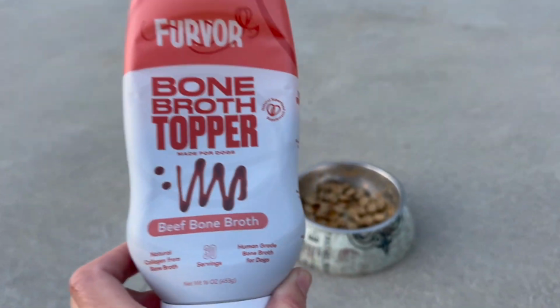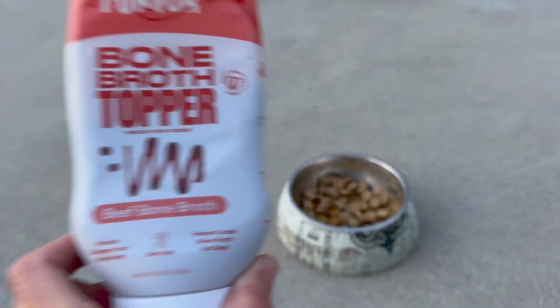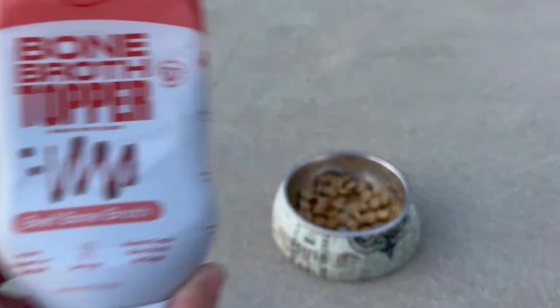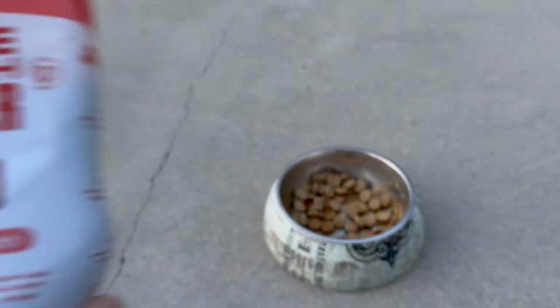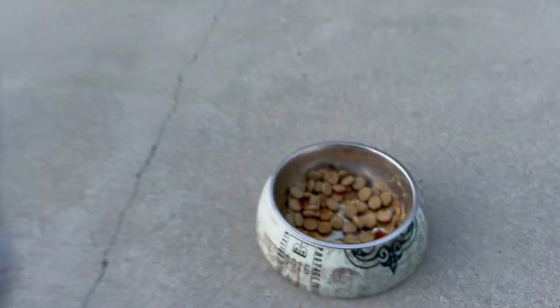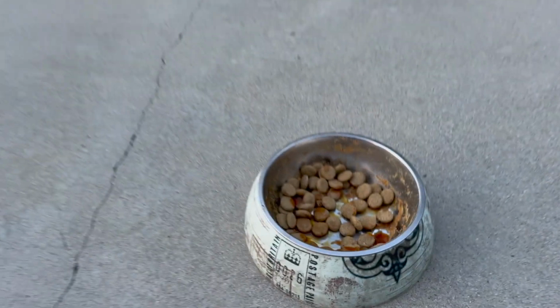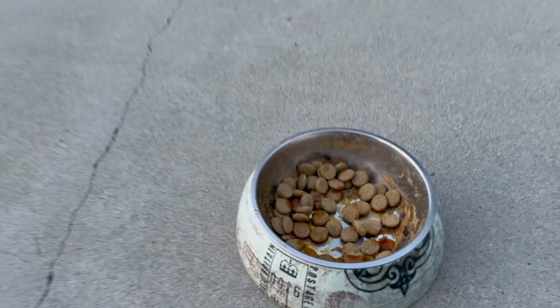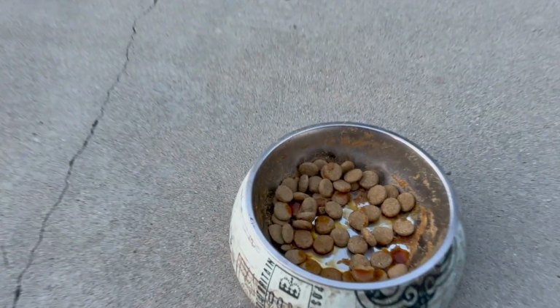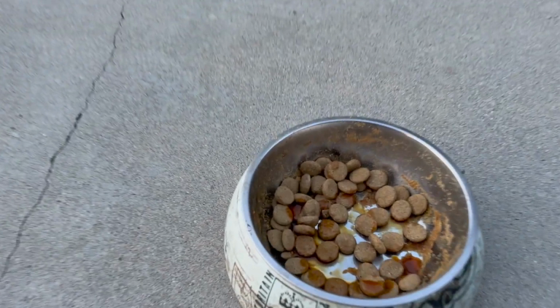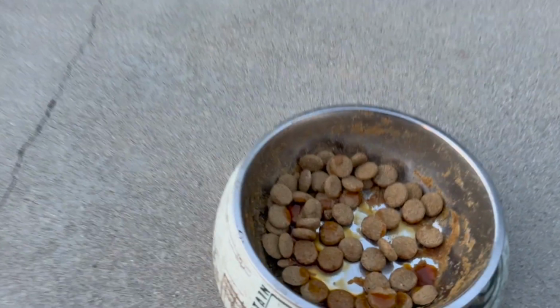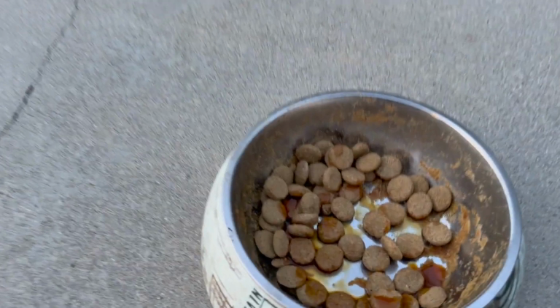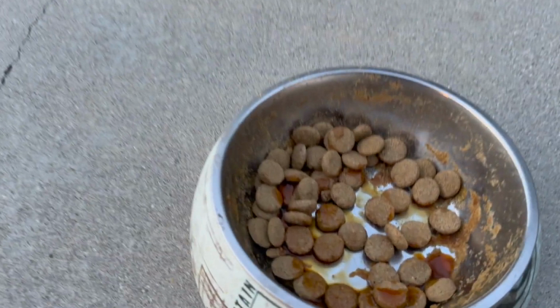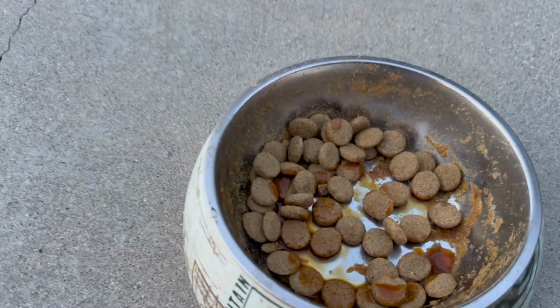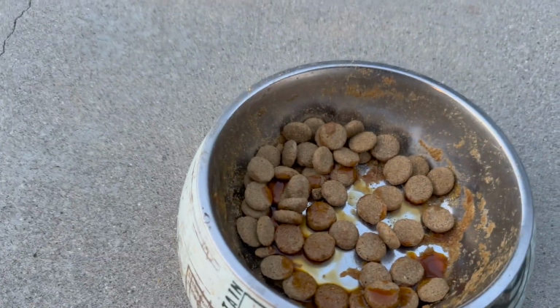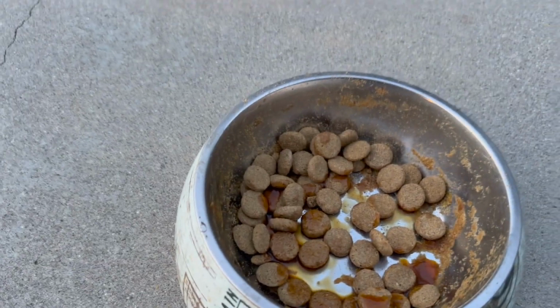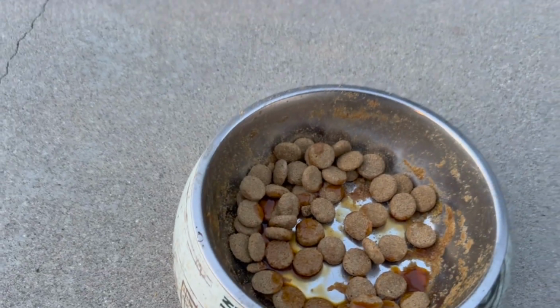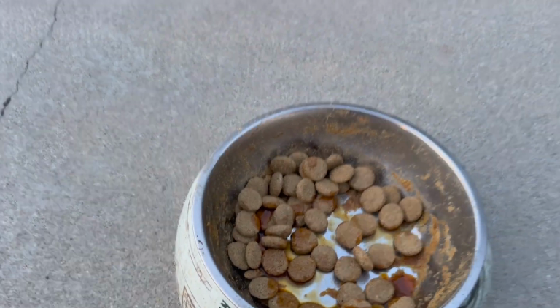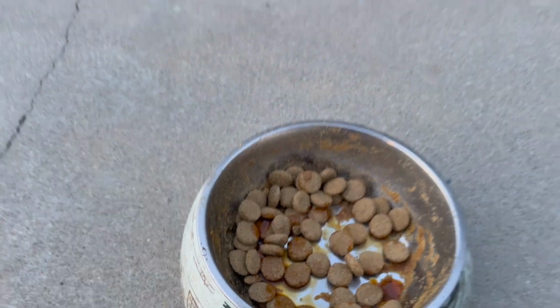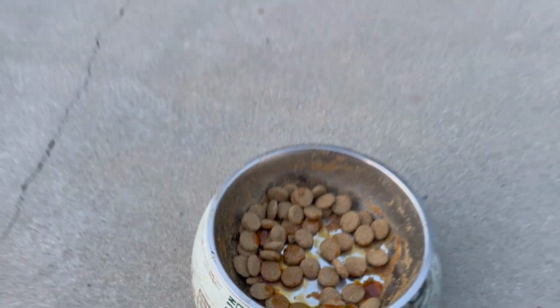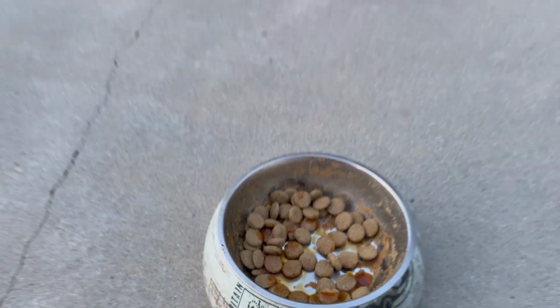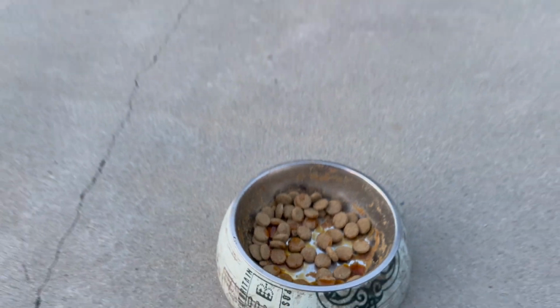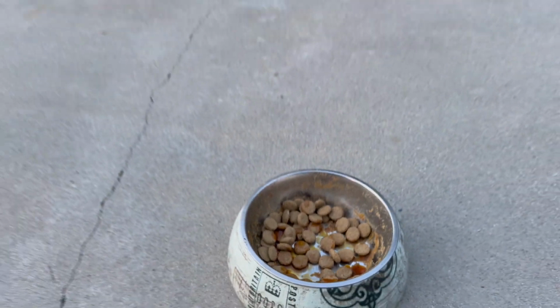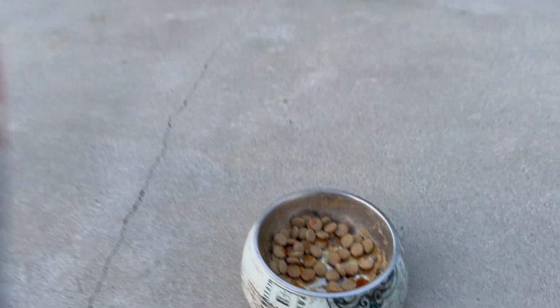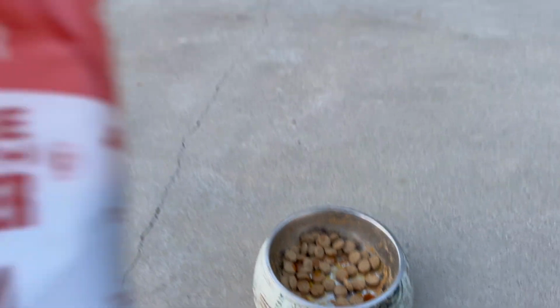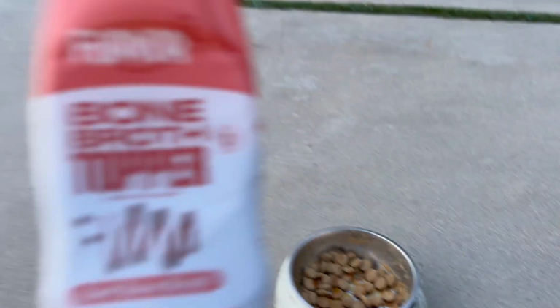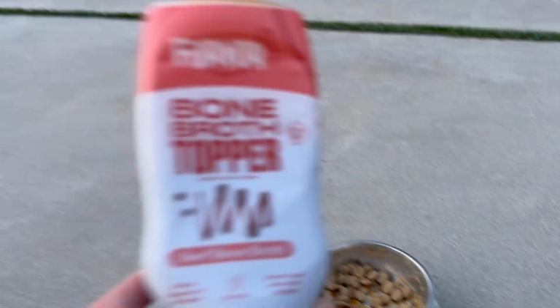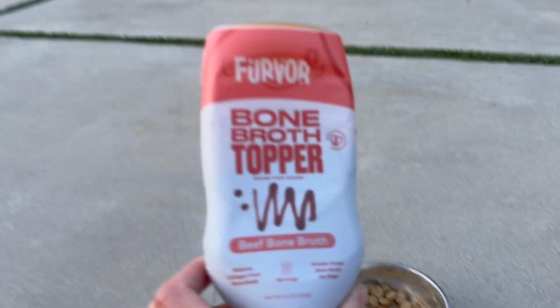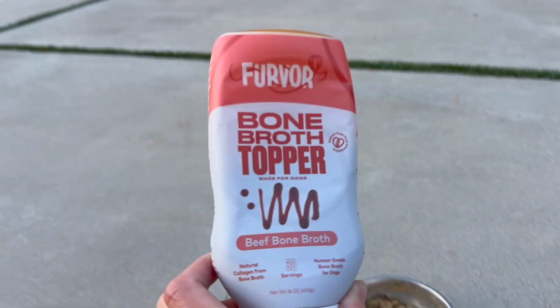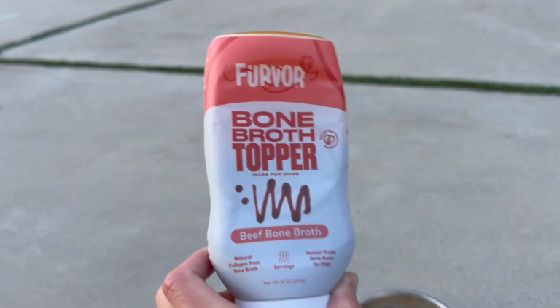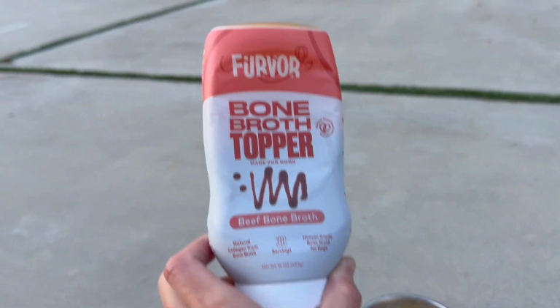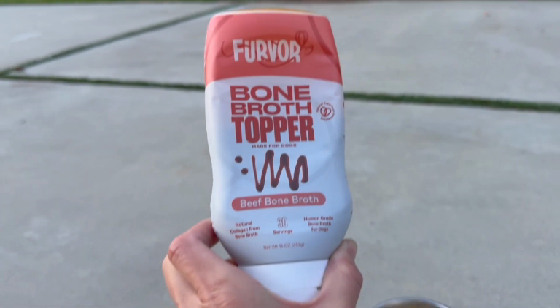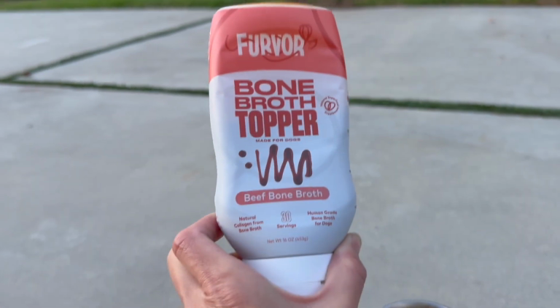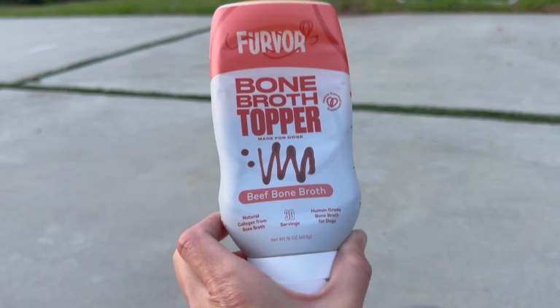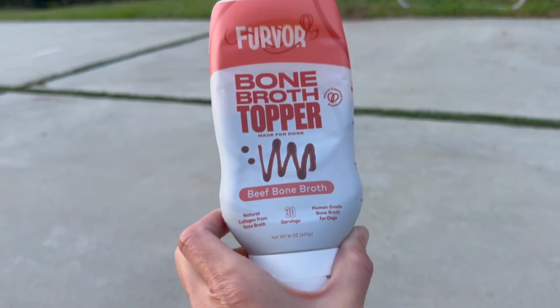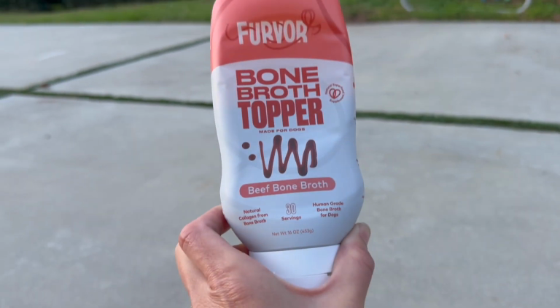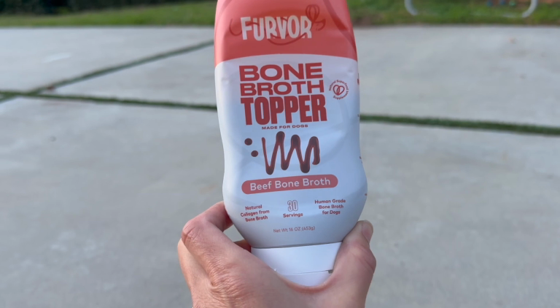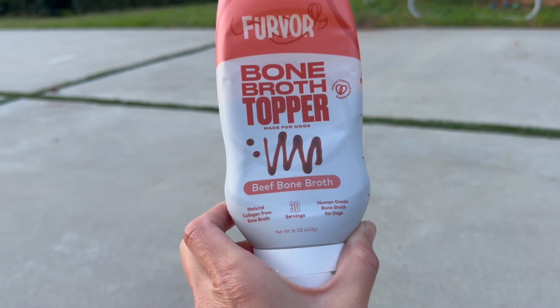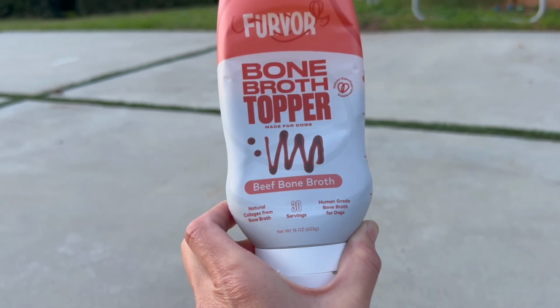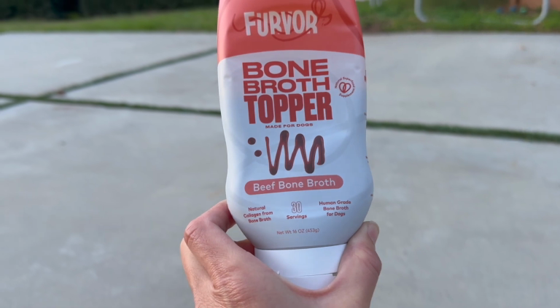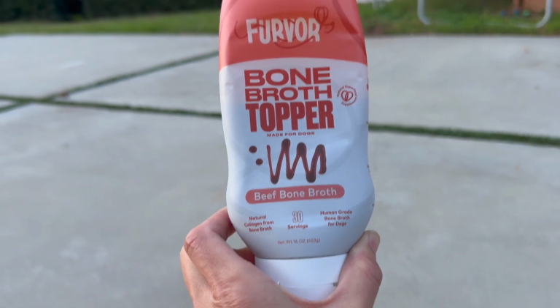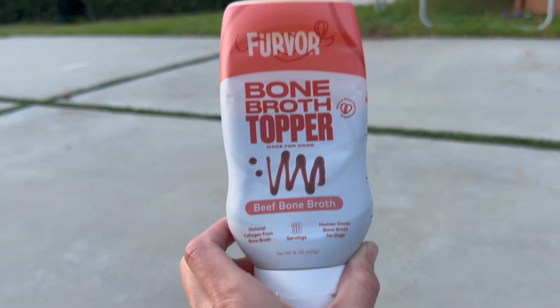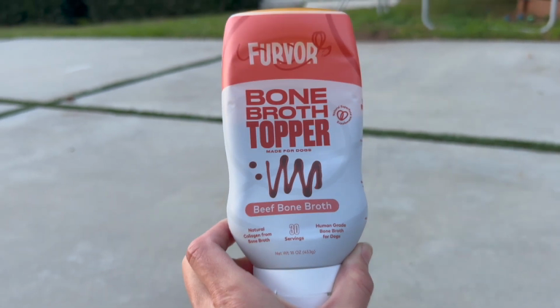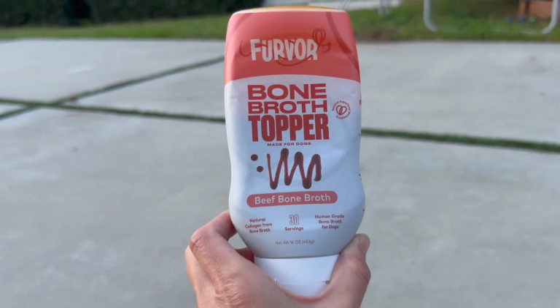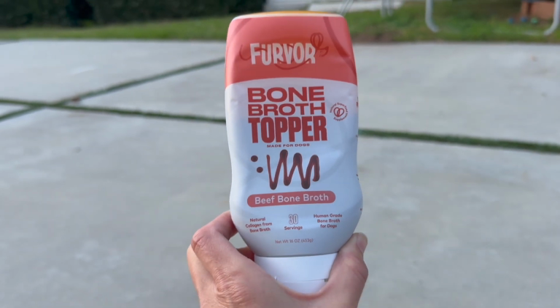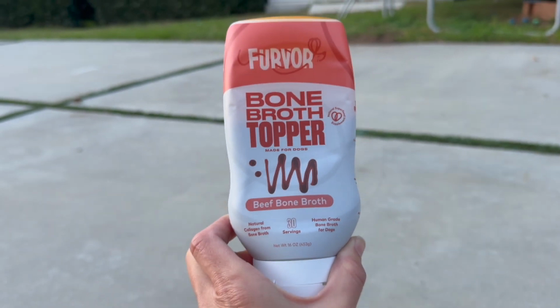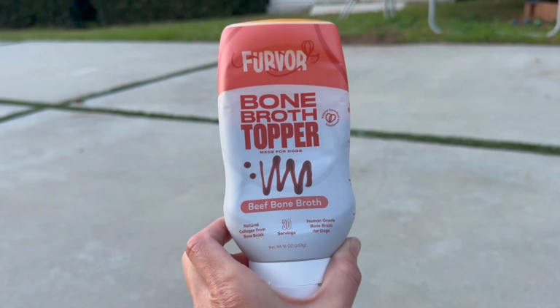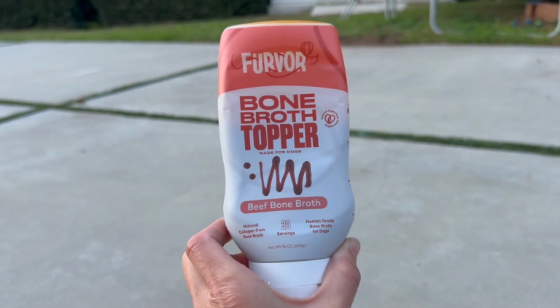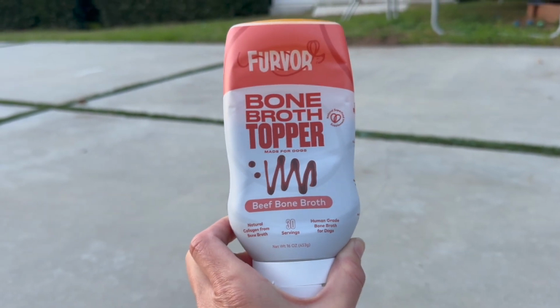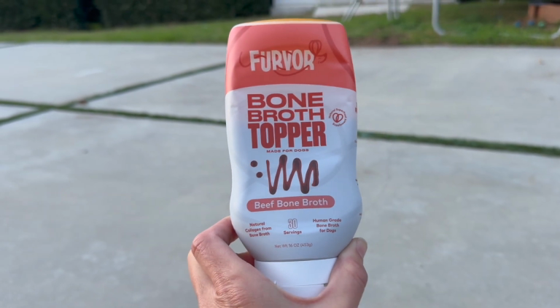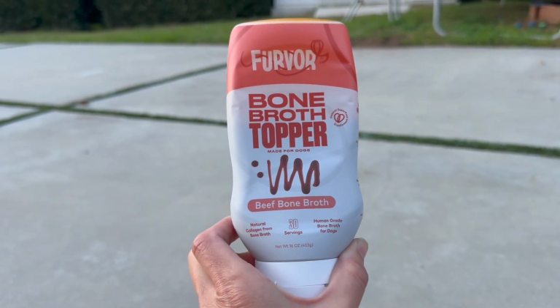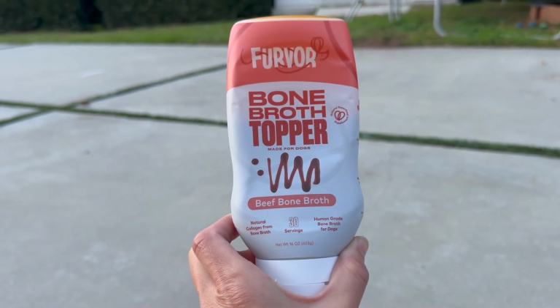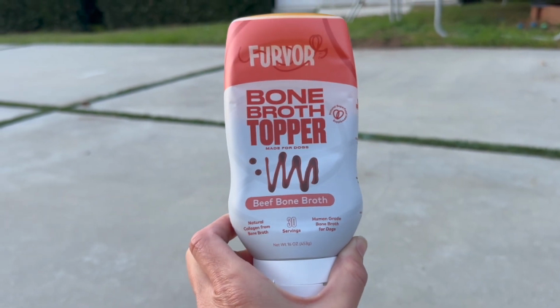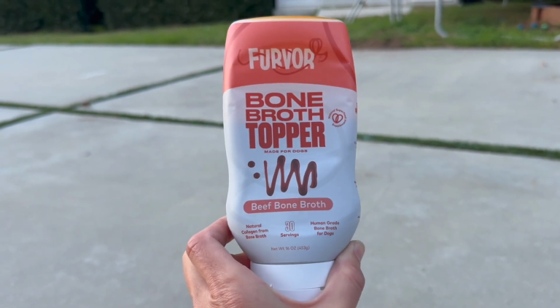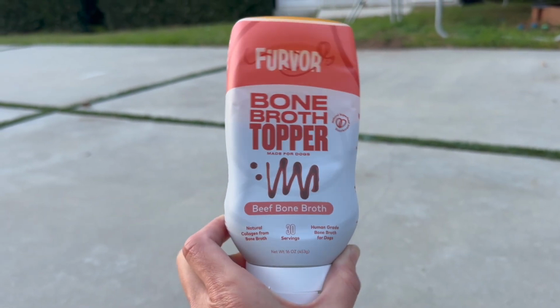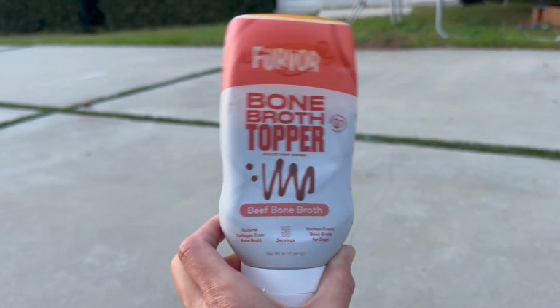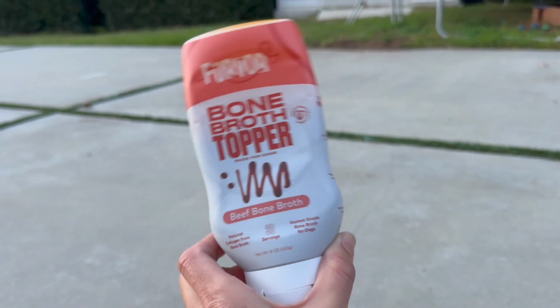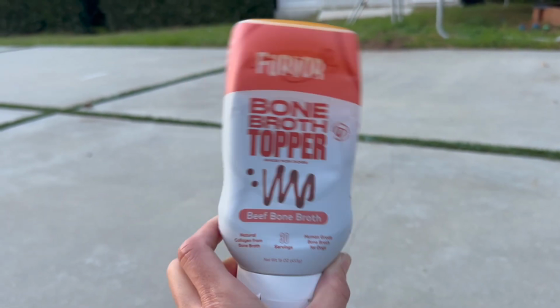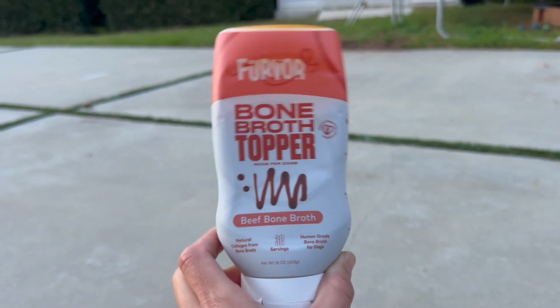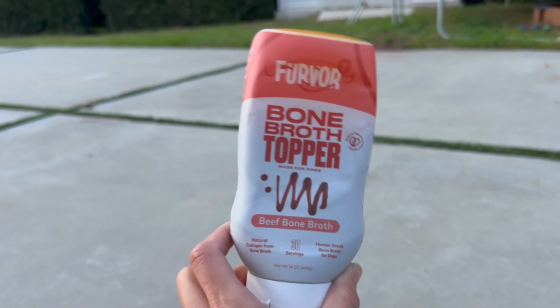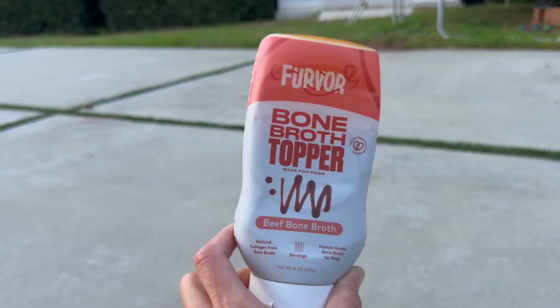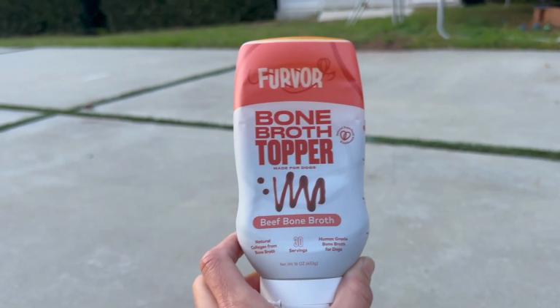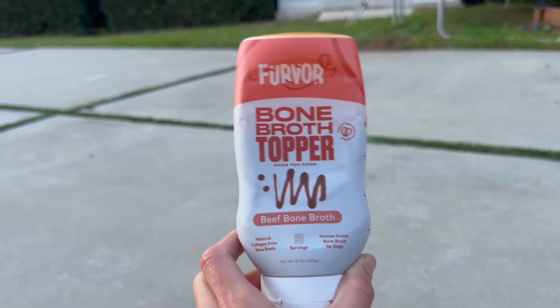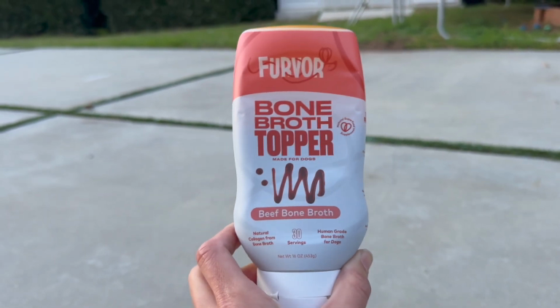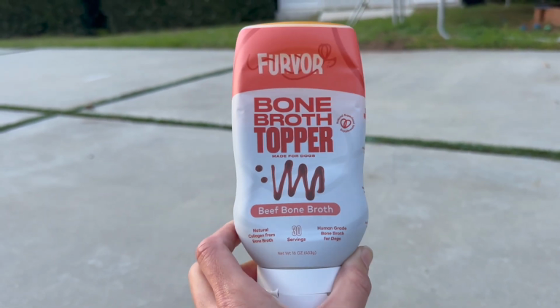Look at that — he's like, 'I just want the bone broth.' He'll be back. He's kind of one of those free feeder type of dogs, but yeah, this is amazing.